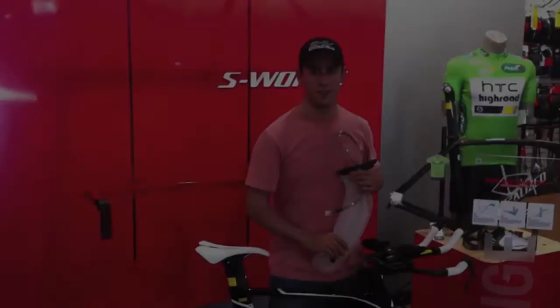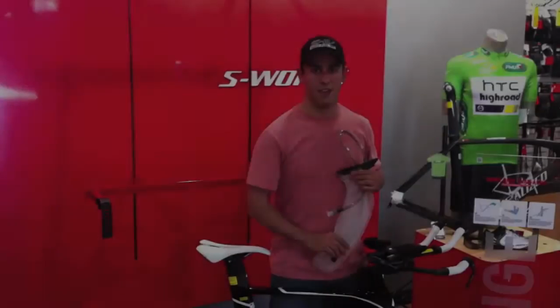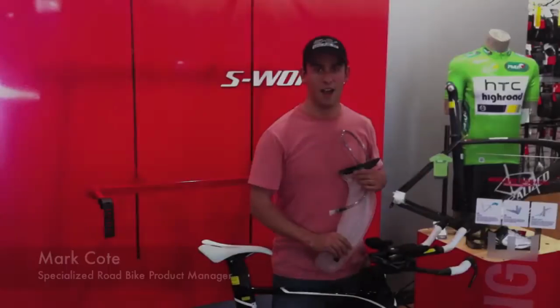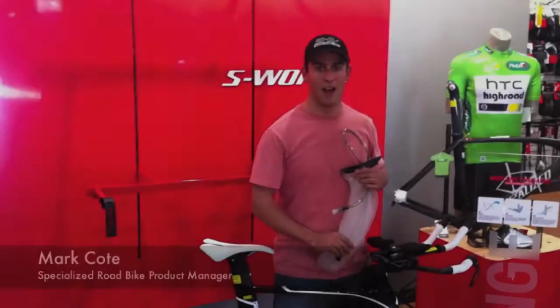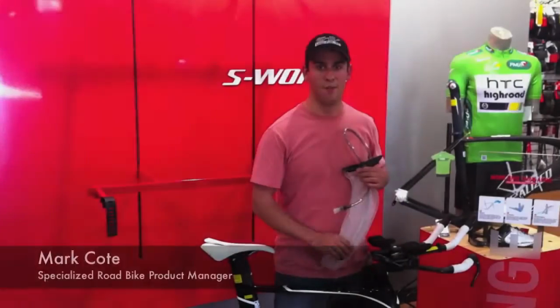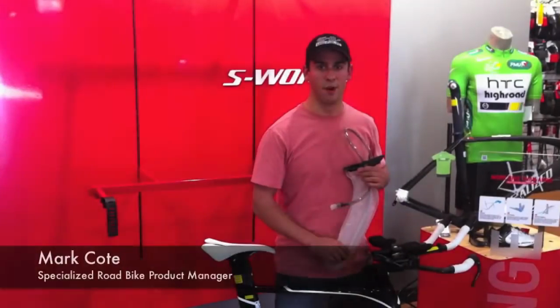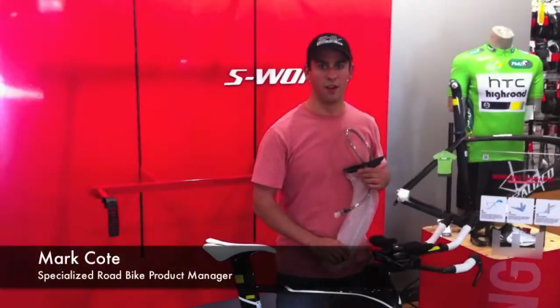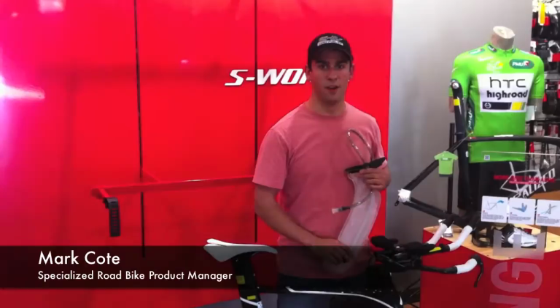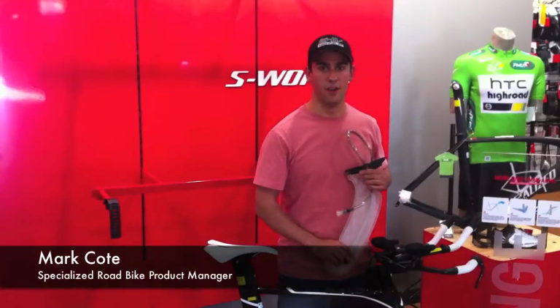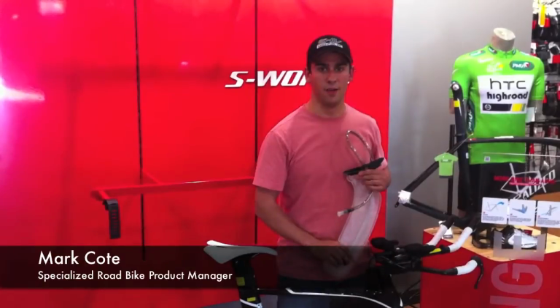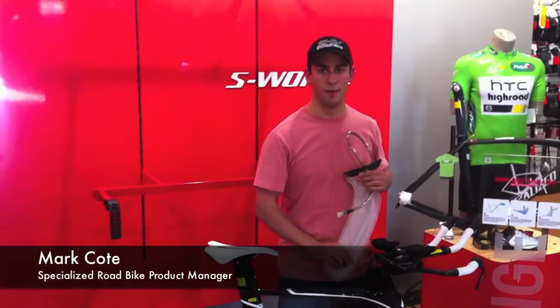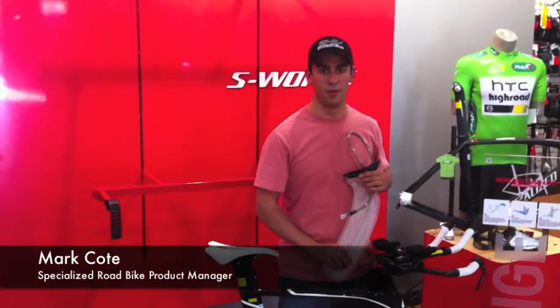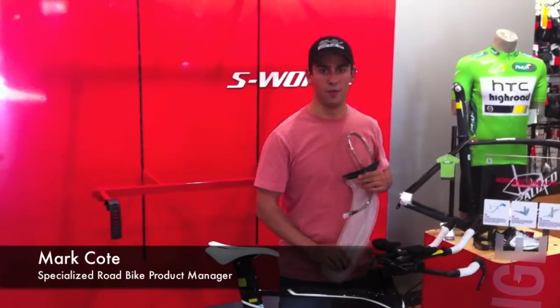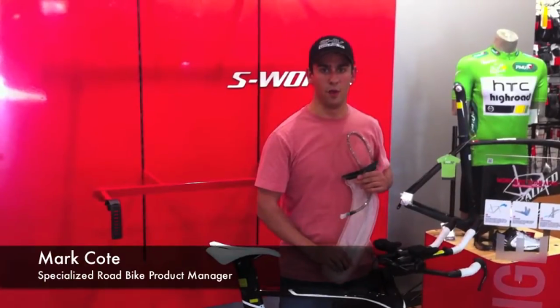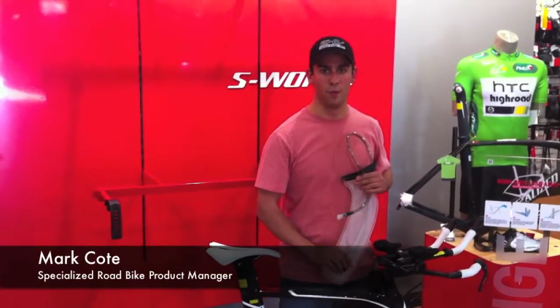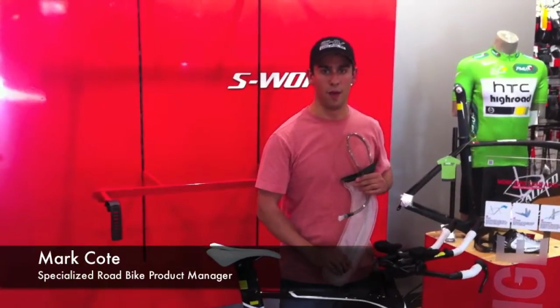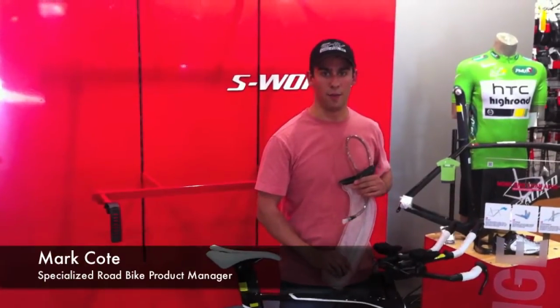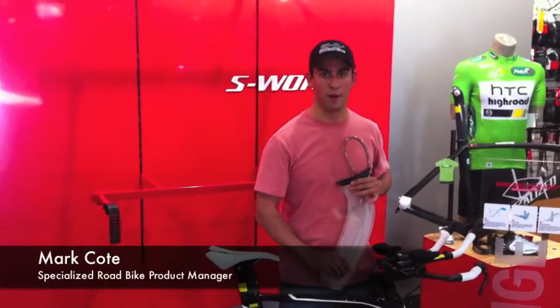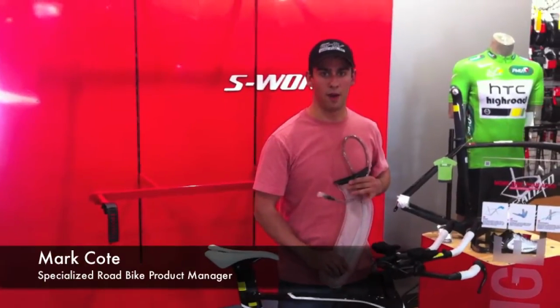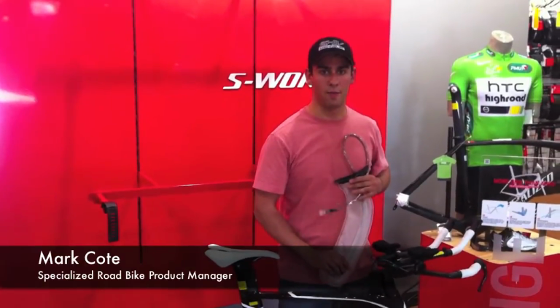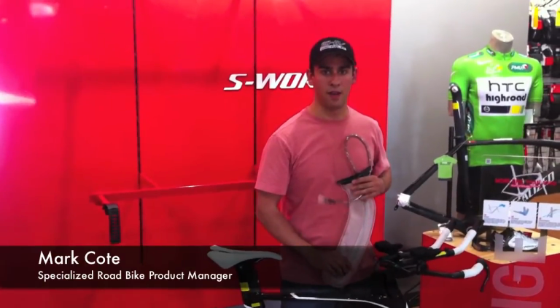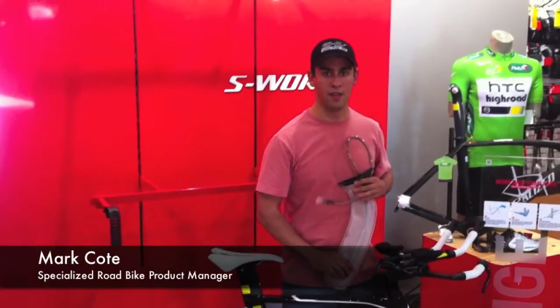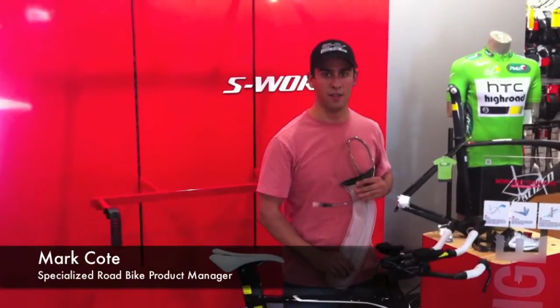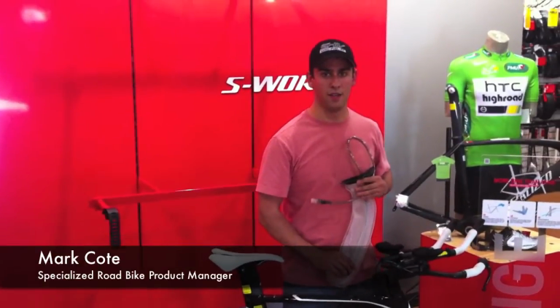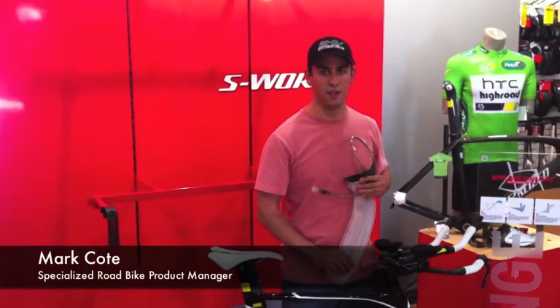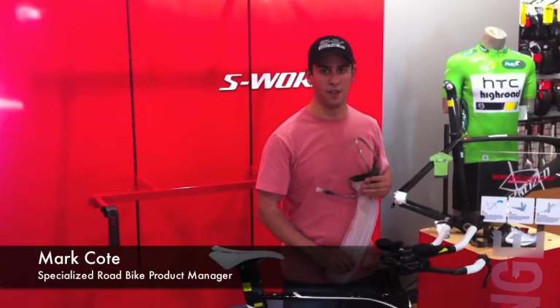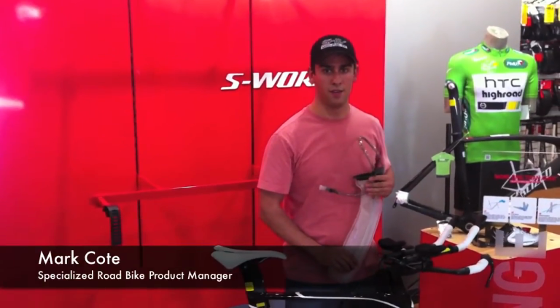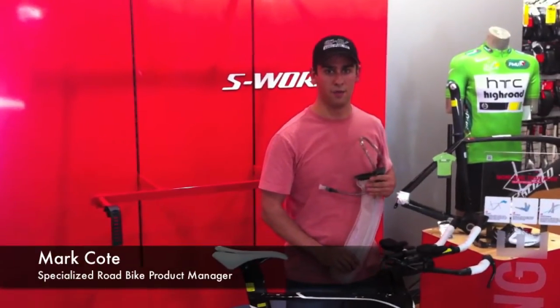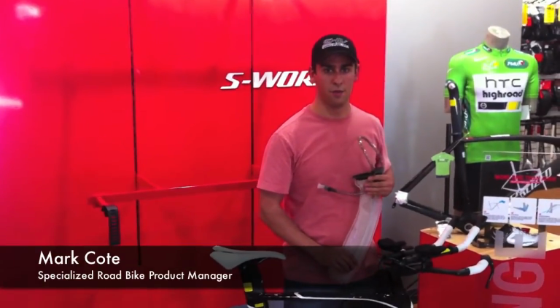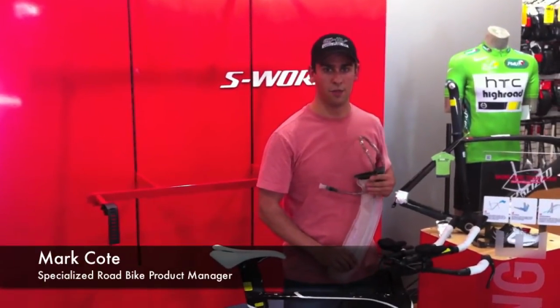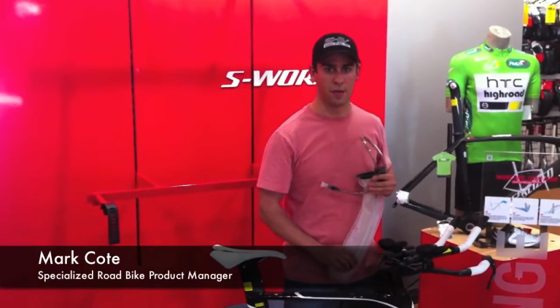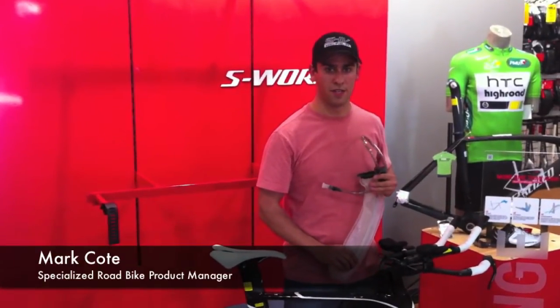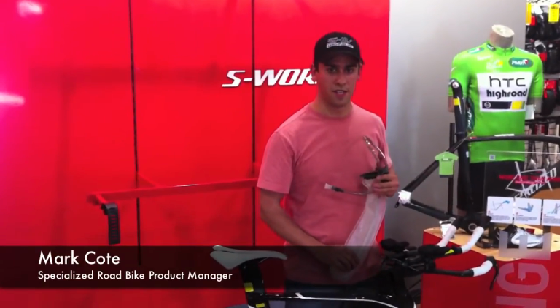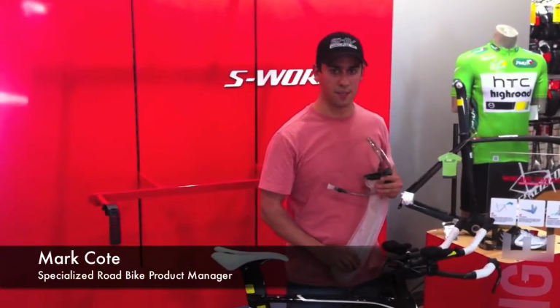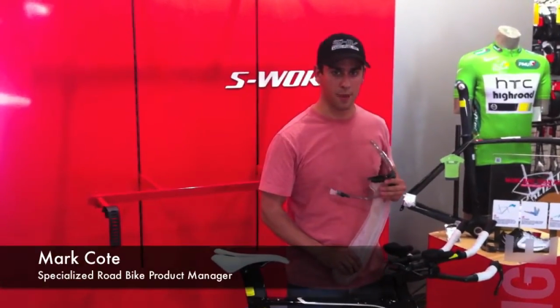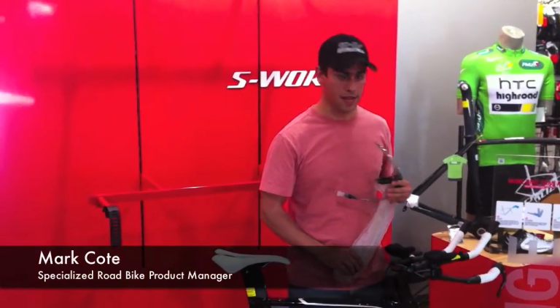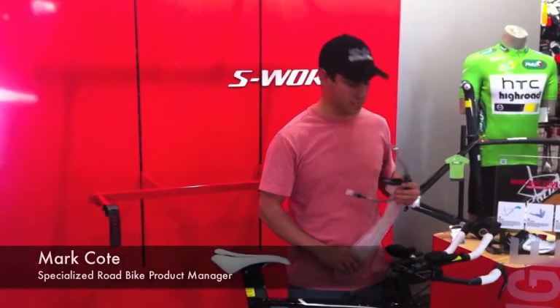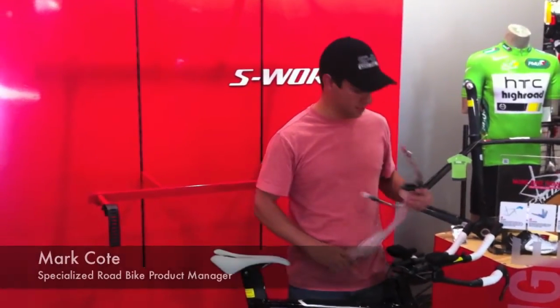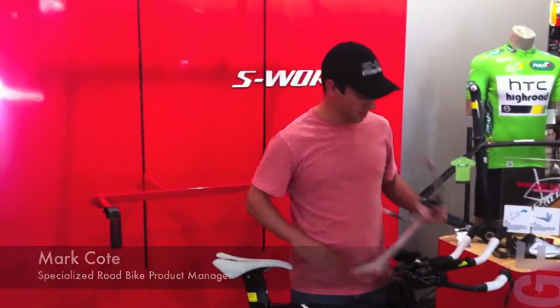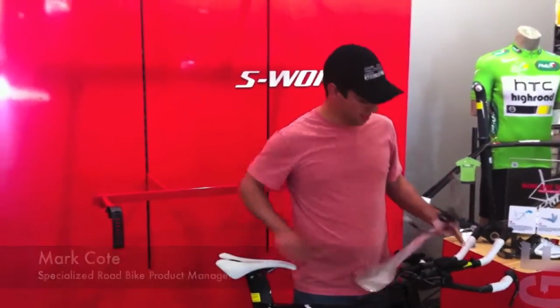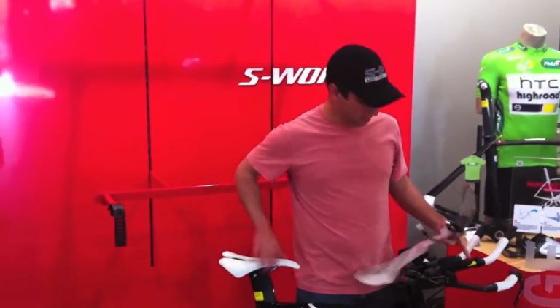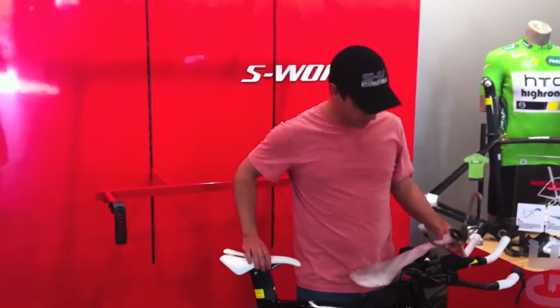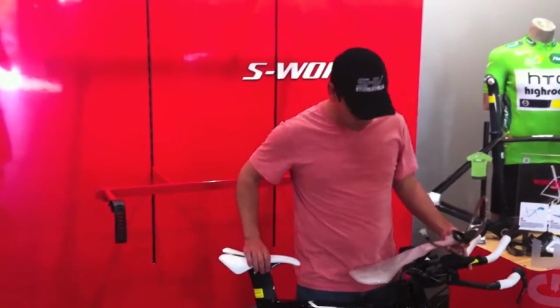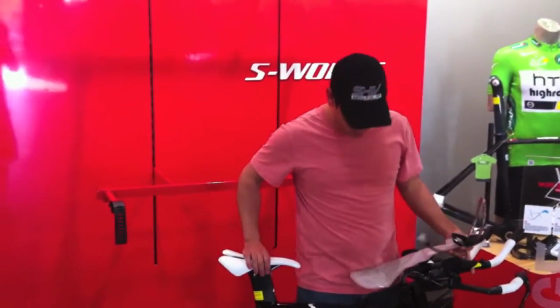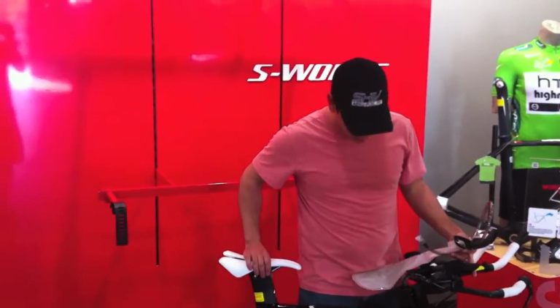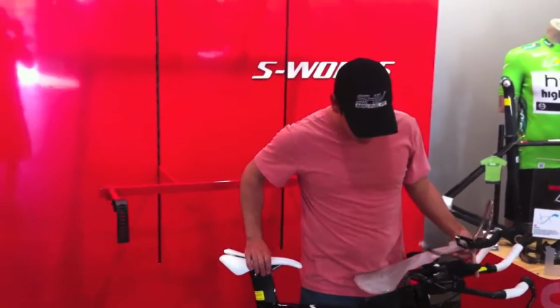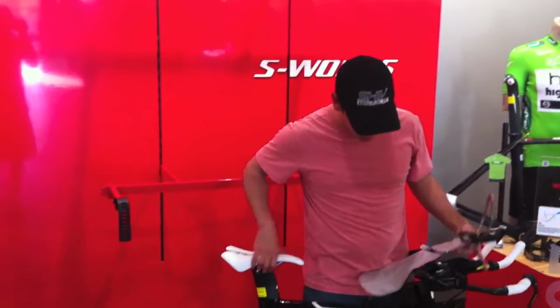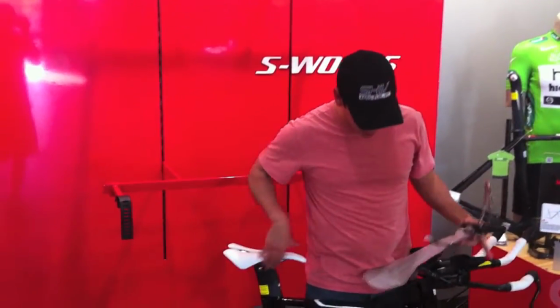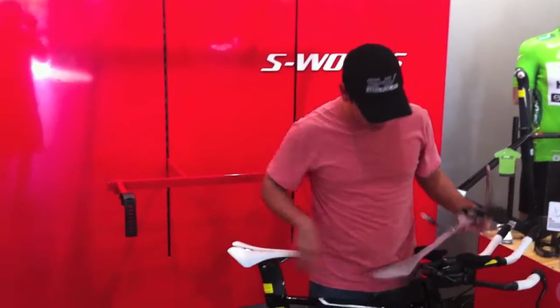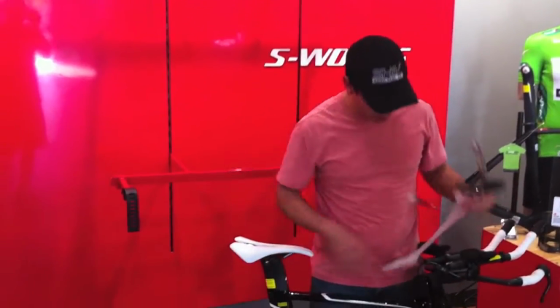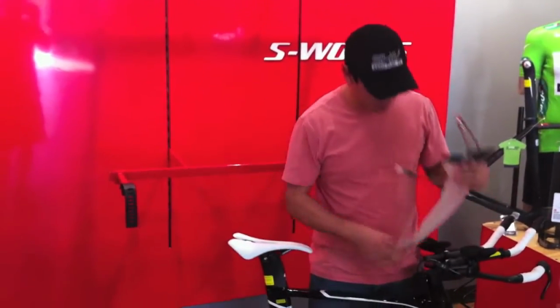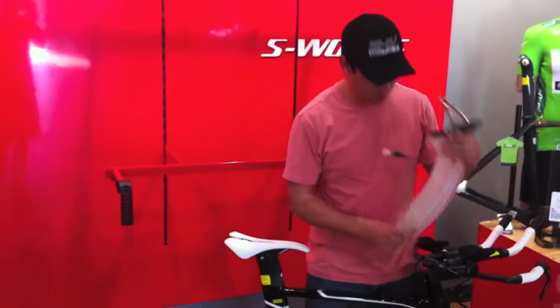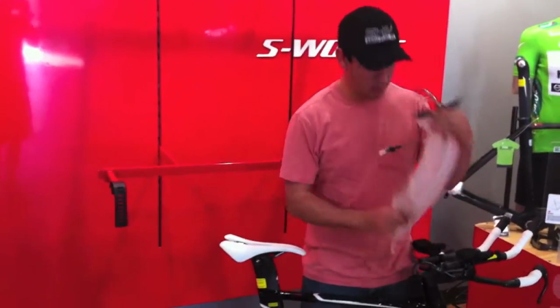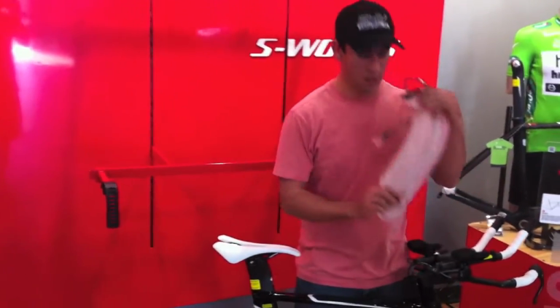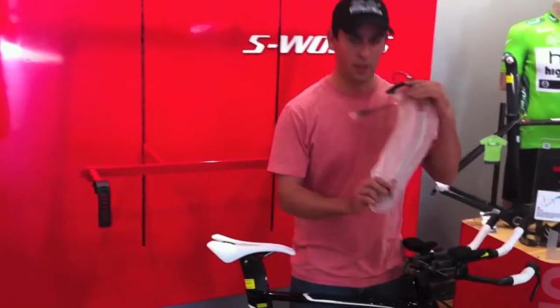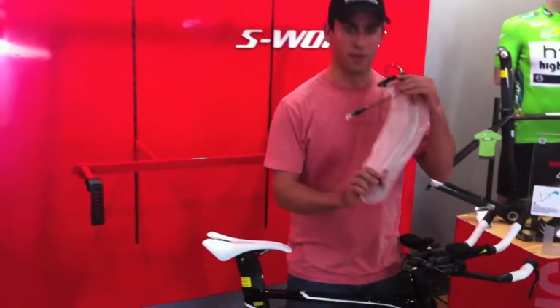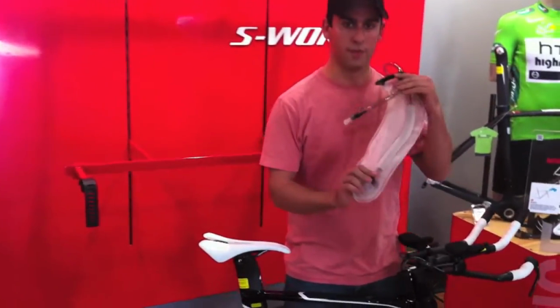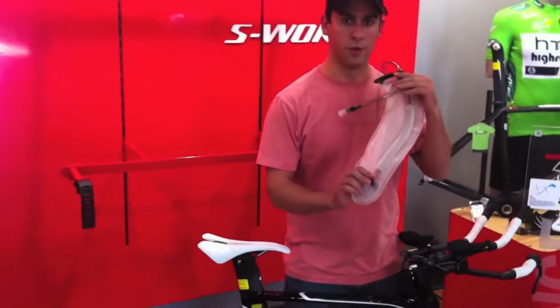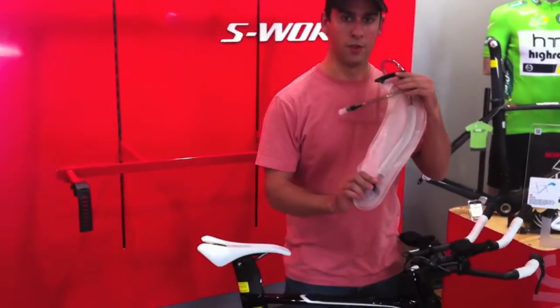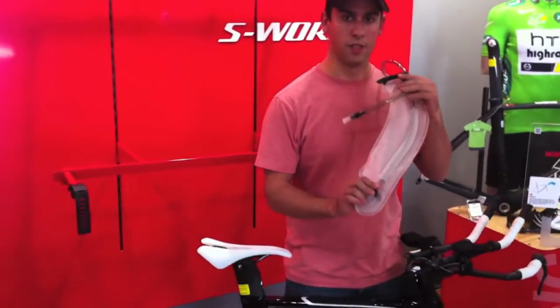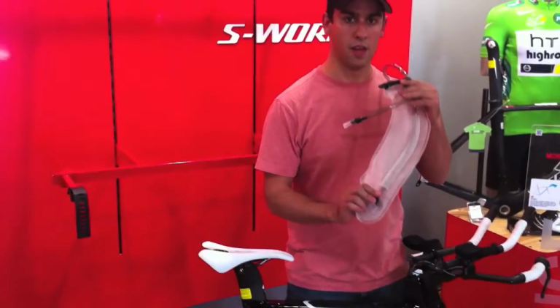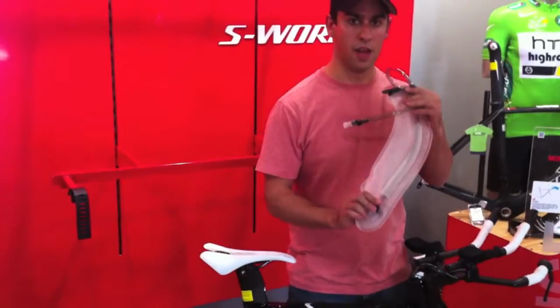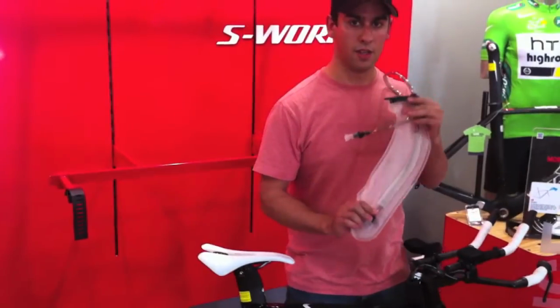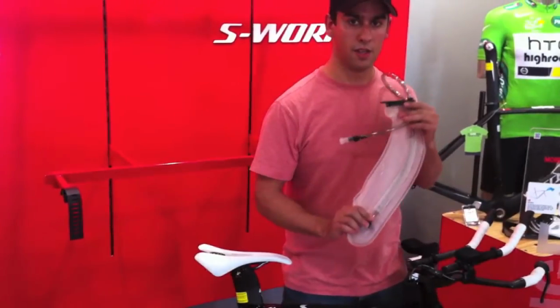Hi, I'm Mark Cody. I'm Road Bike Product Manager for Specialized Bikes, and this is the new SHIV and the Fuel Solage.